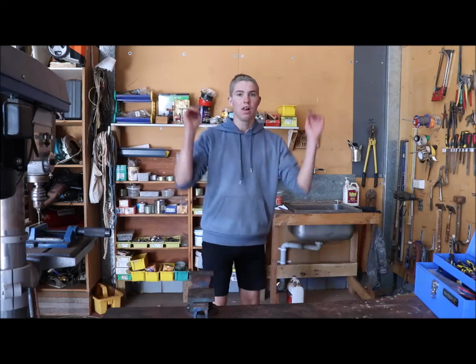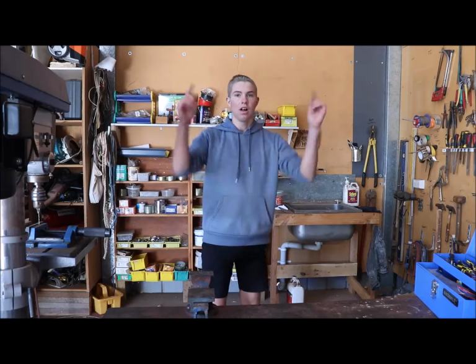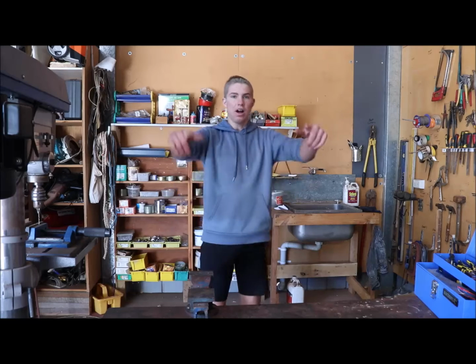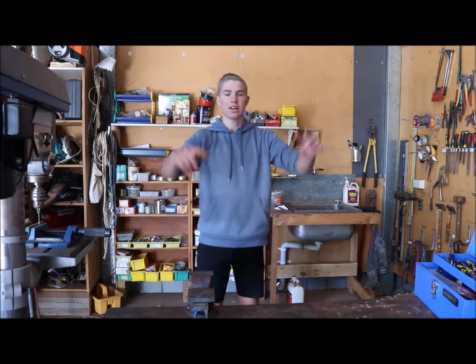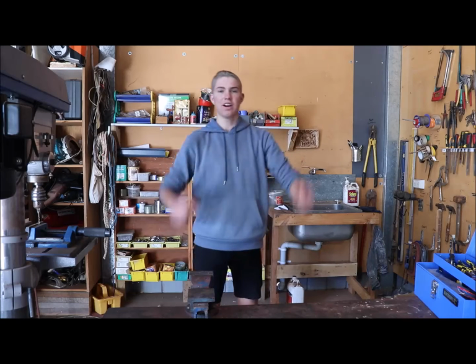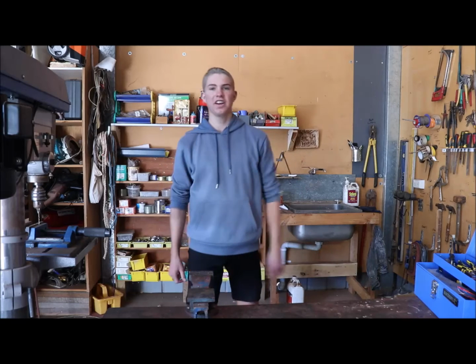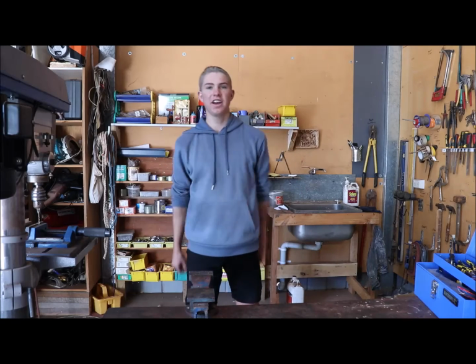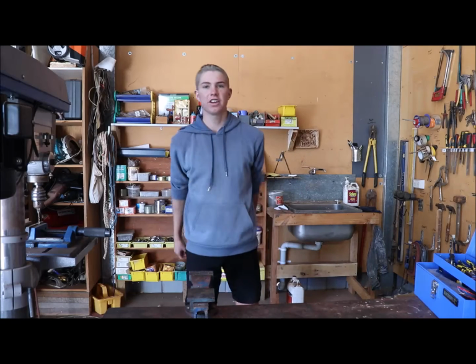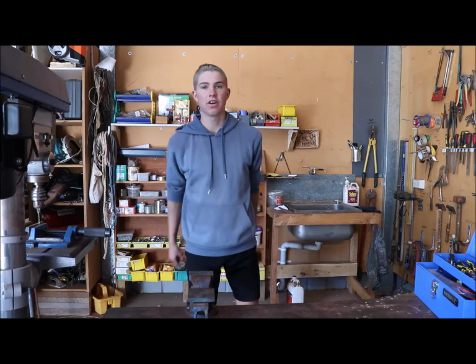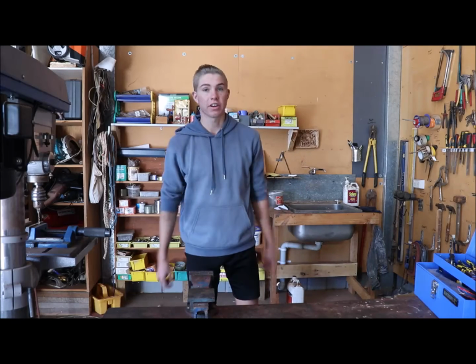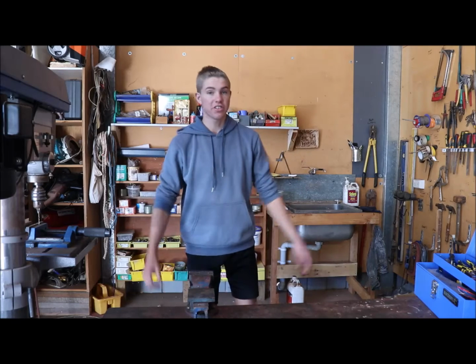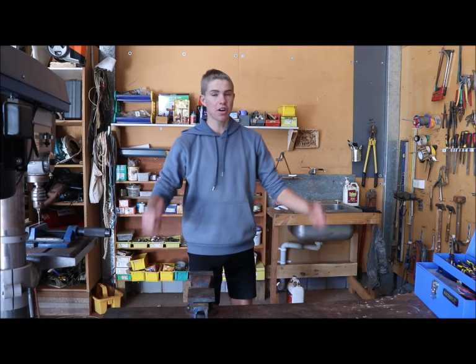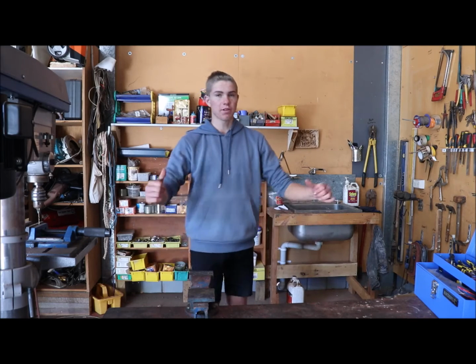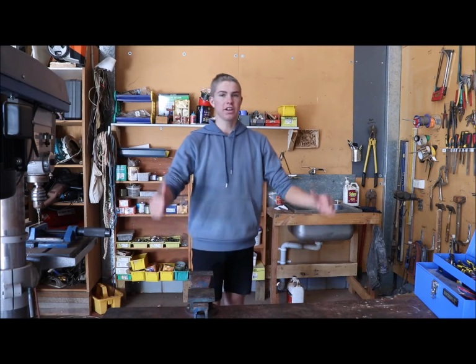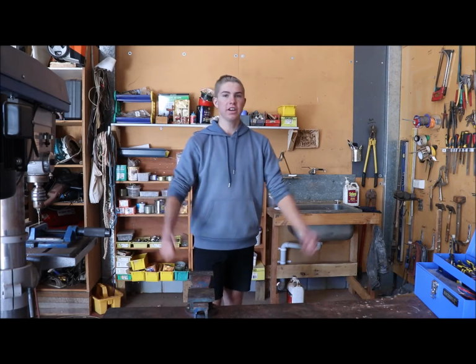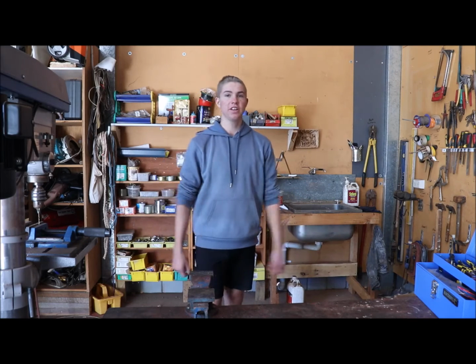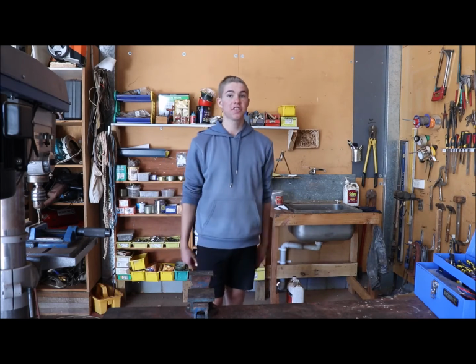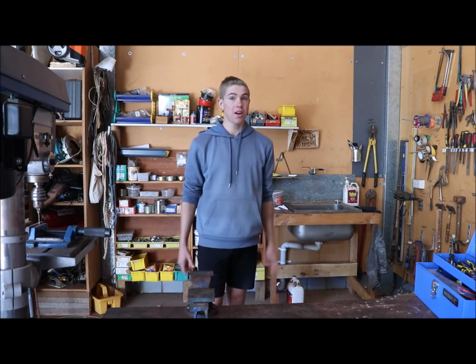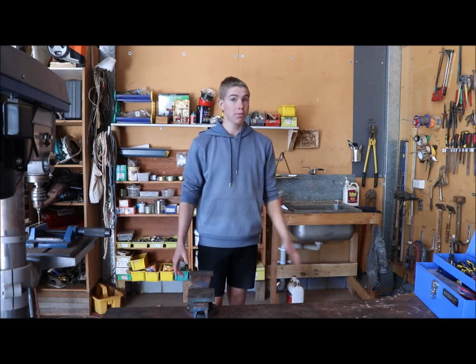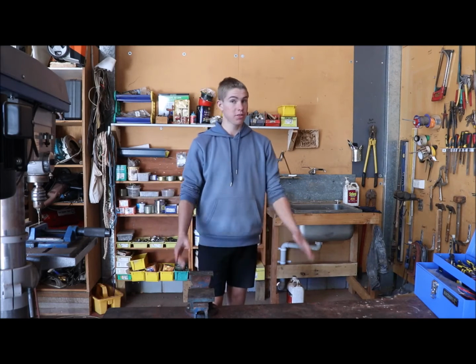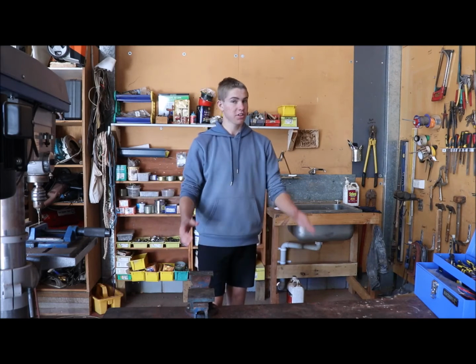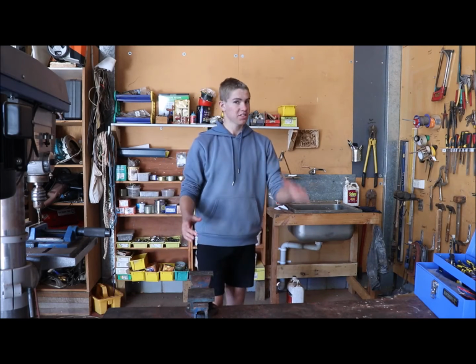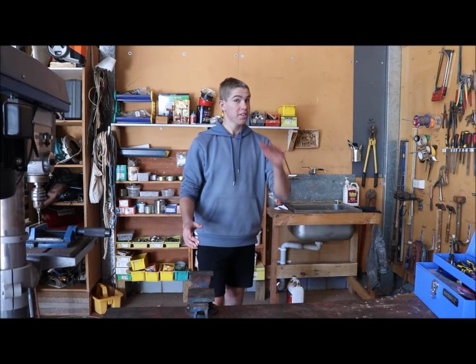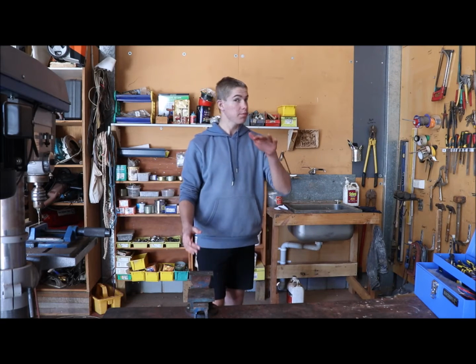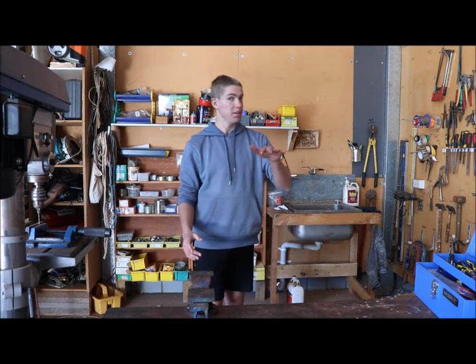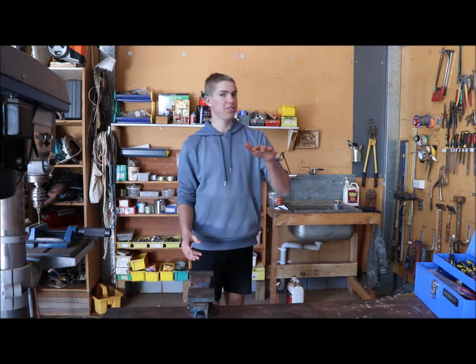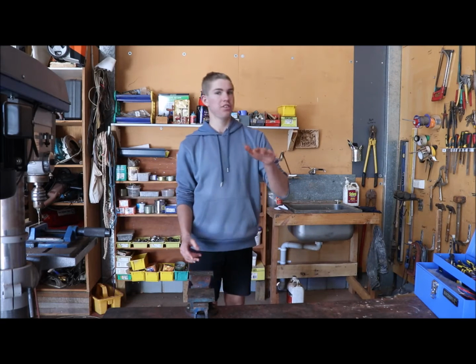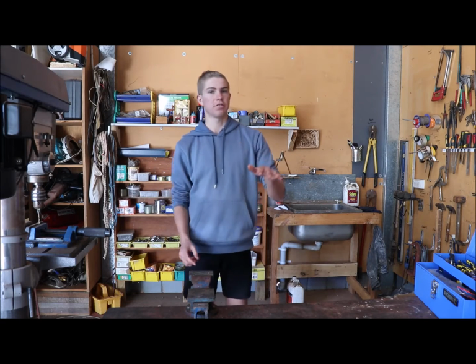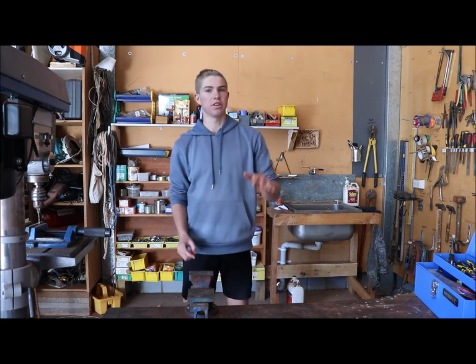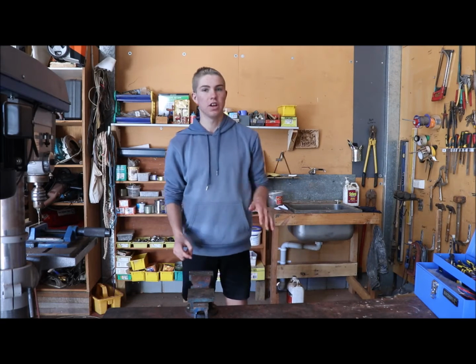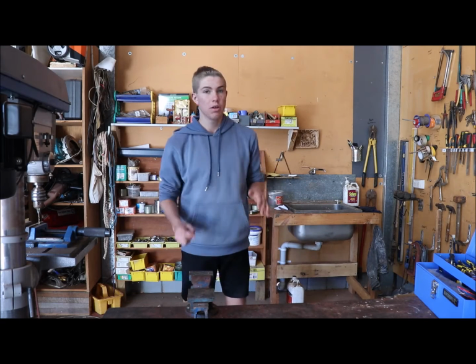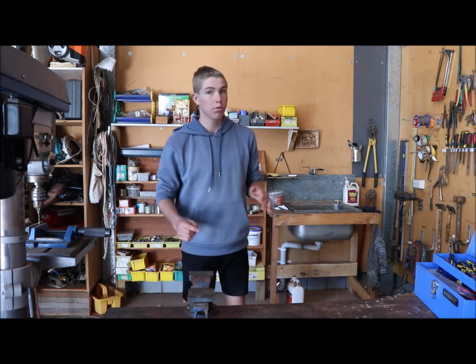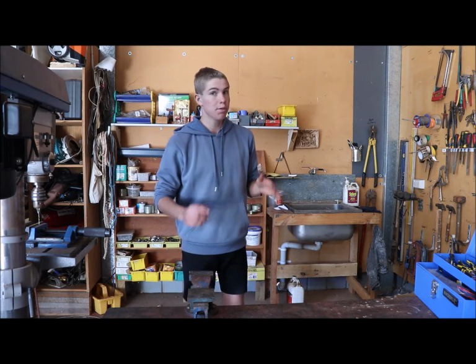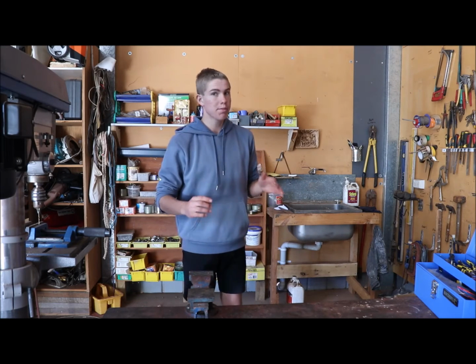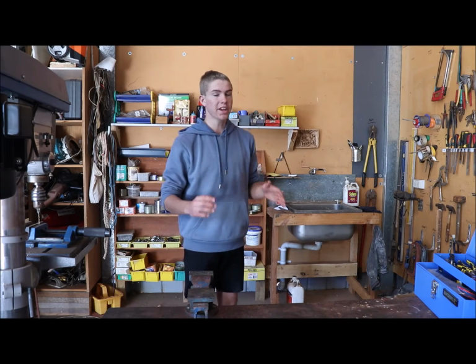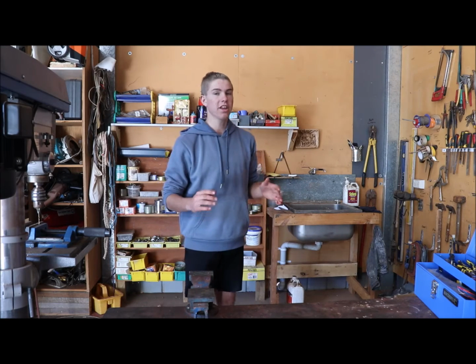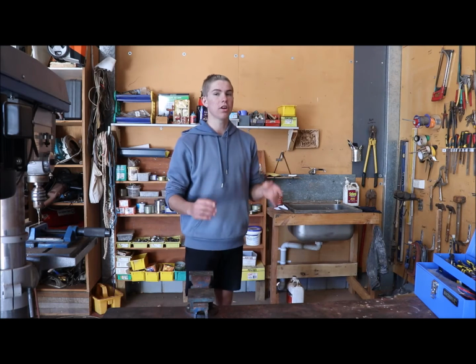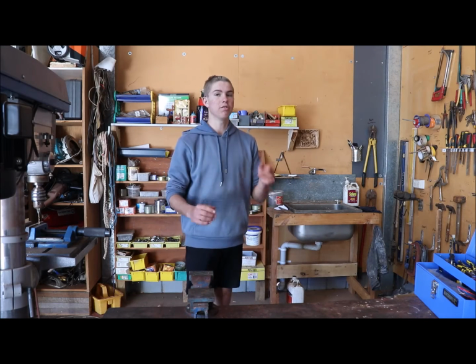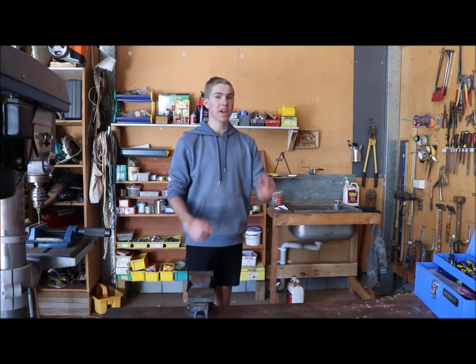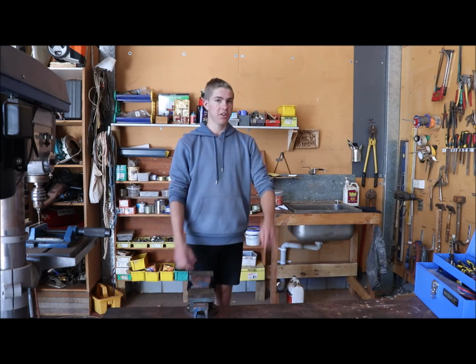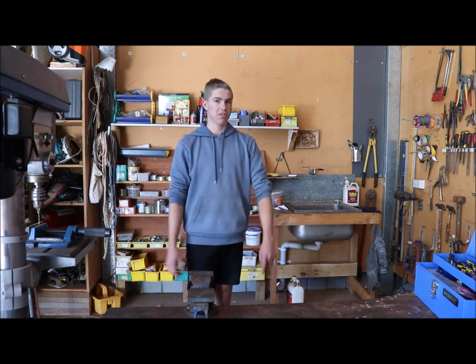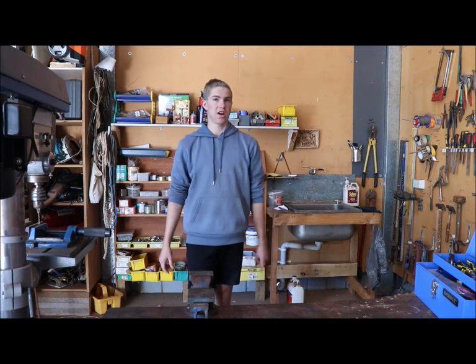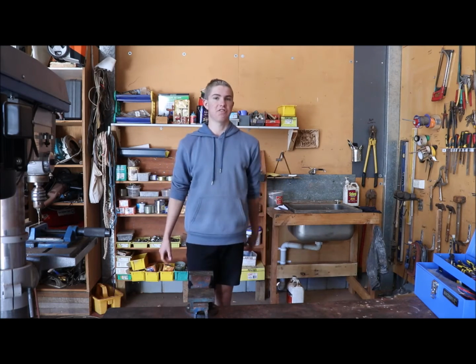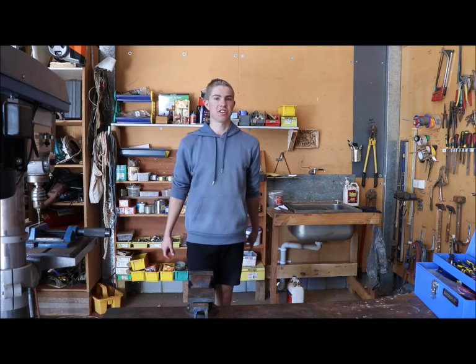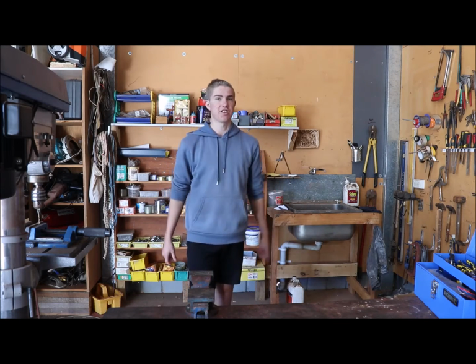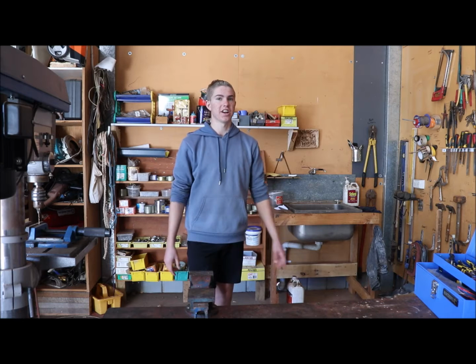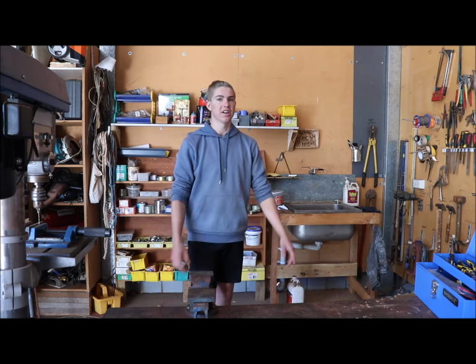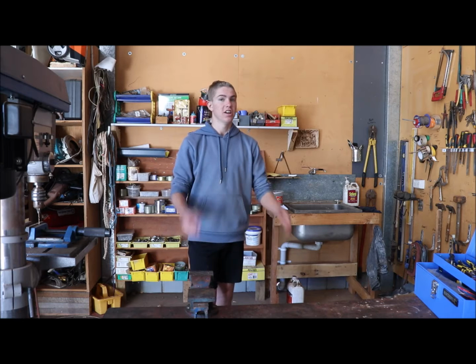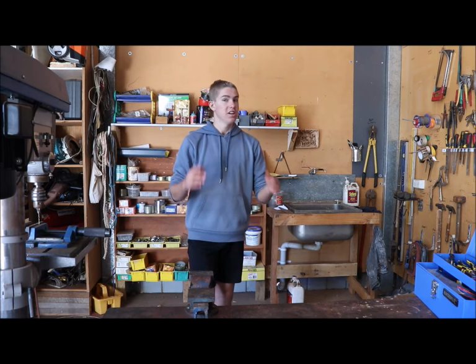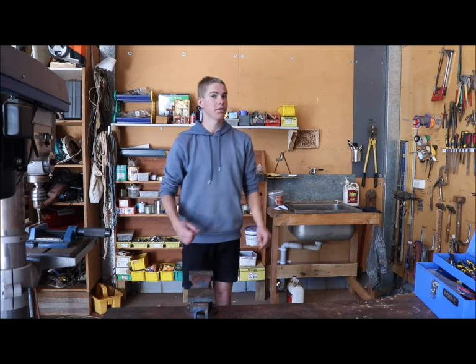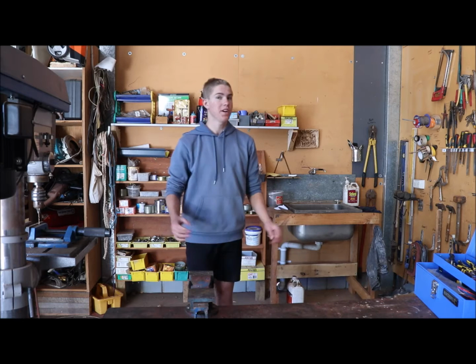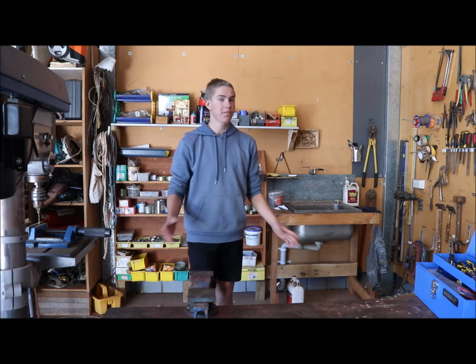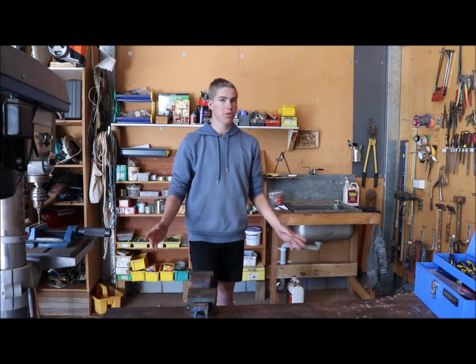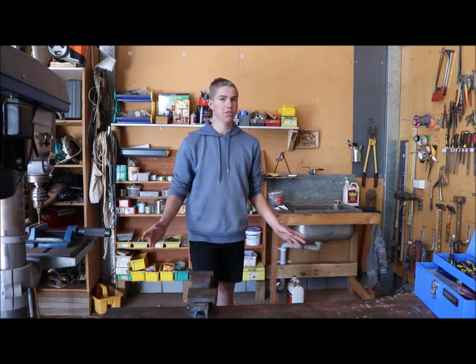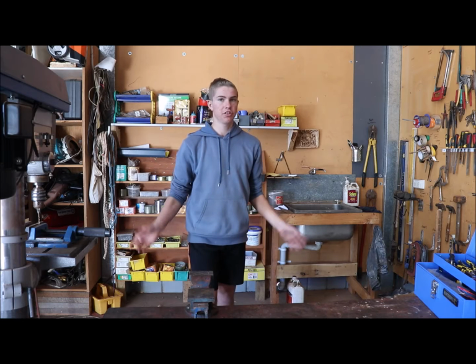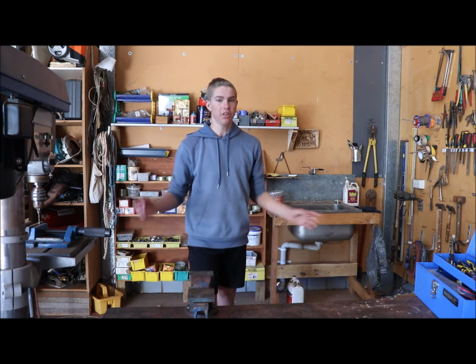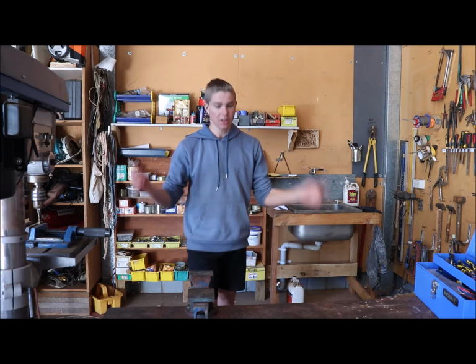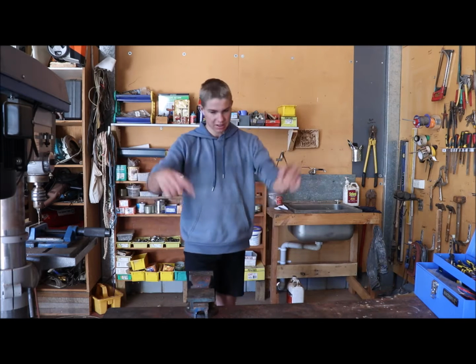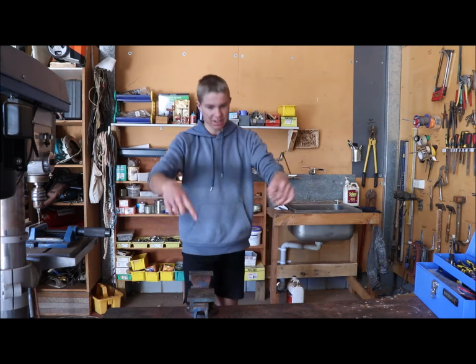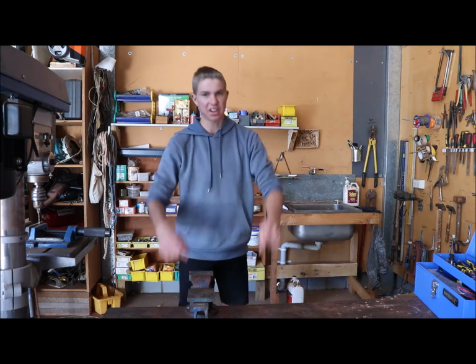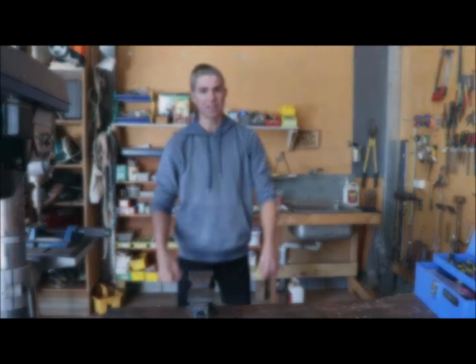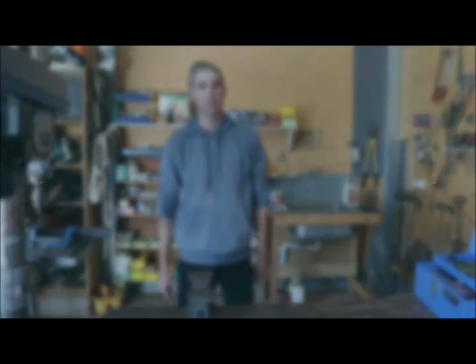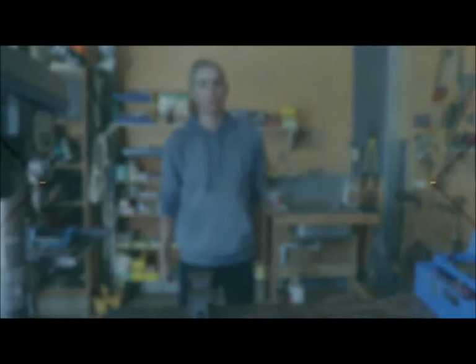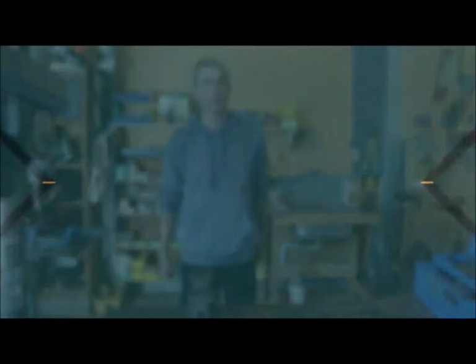Hi guys, how are you going? Jeremy here. Today we'll be doing something a bit different. We'll be making a Van de Graaff Generator. Without further ado, let's get into it.